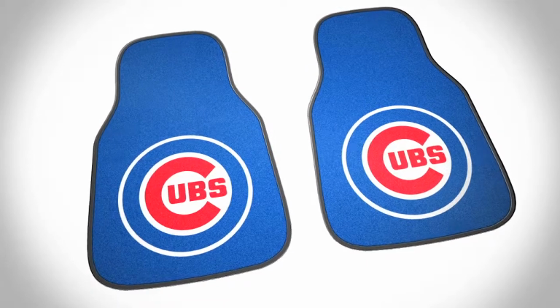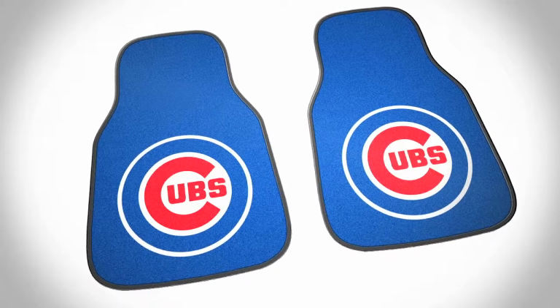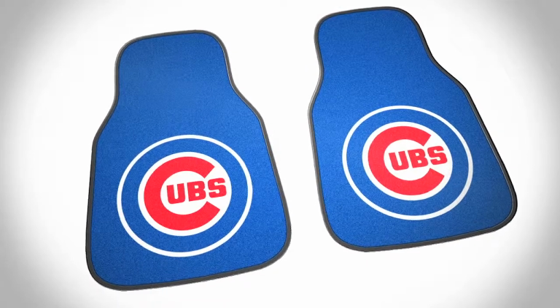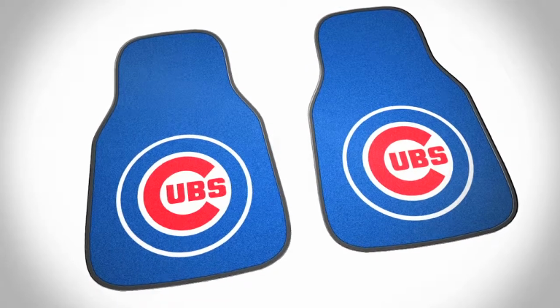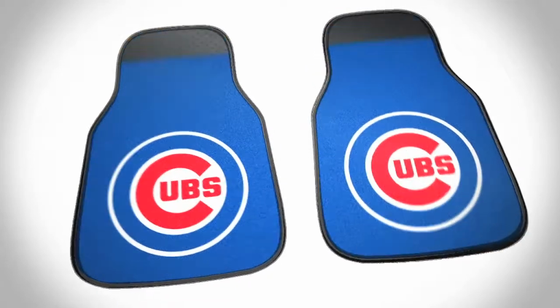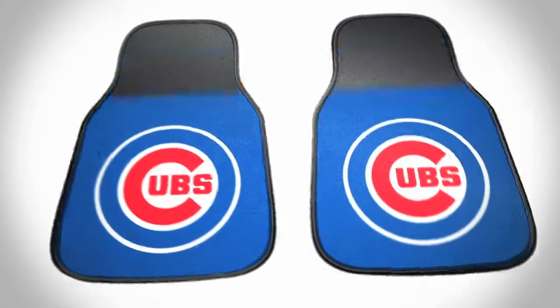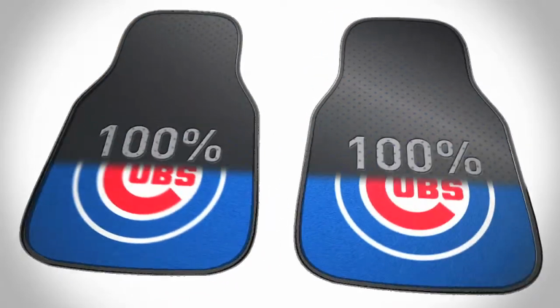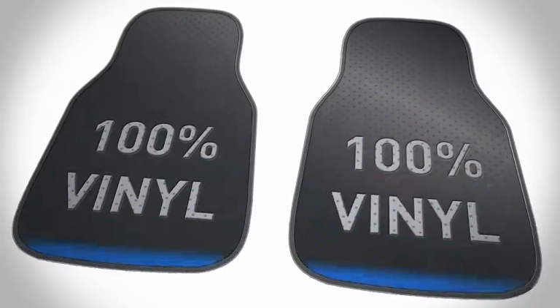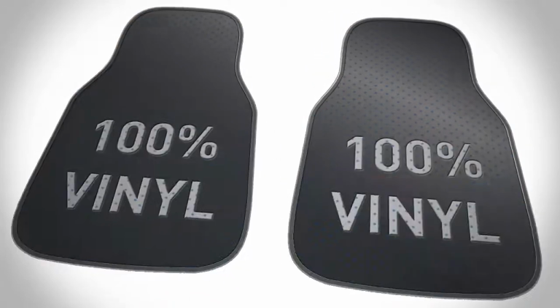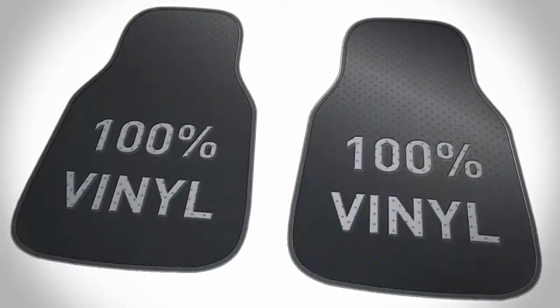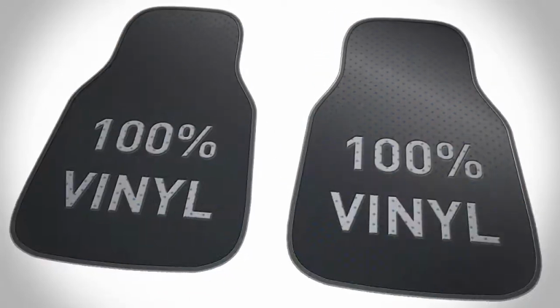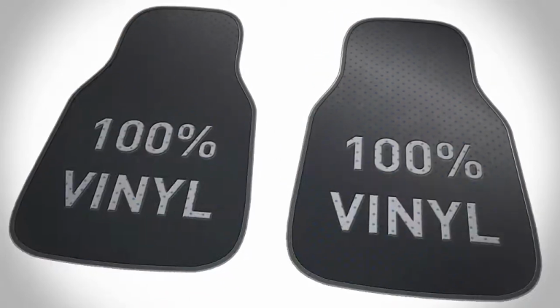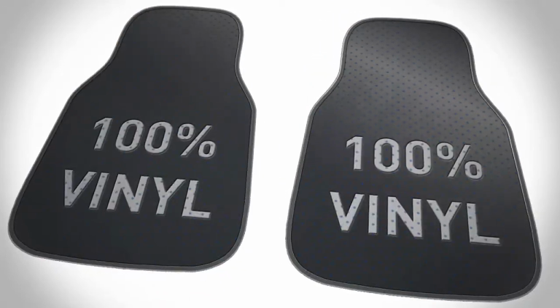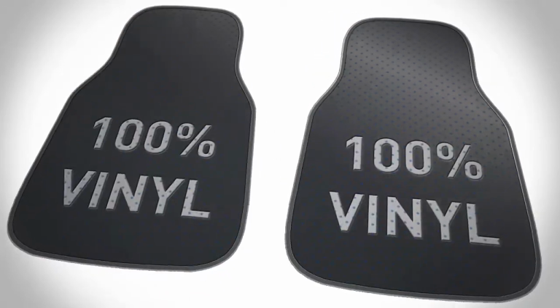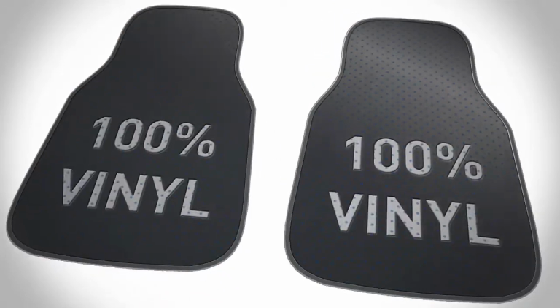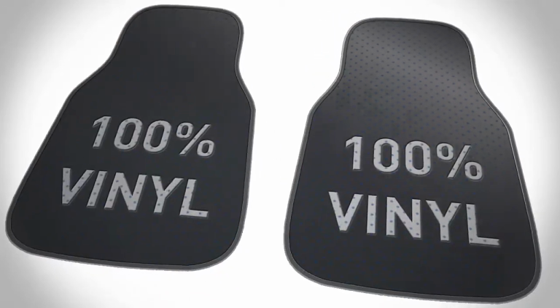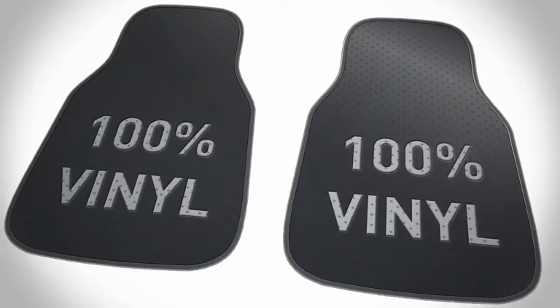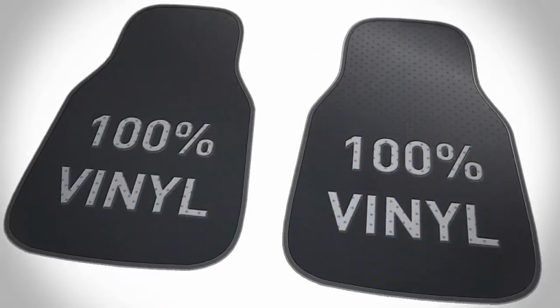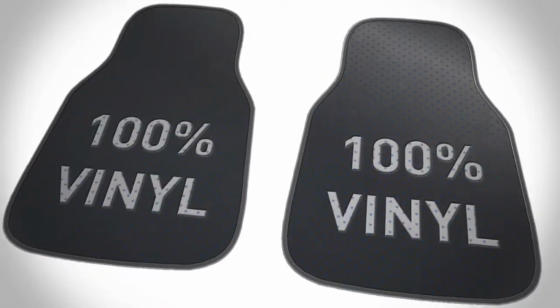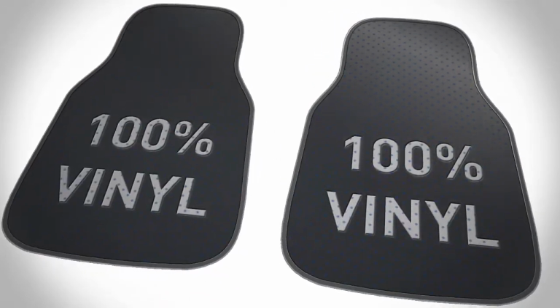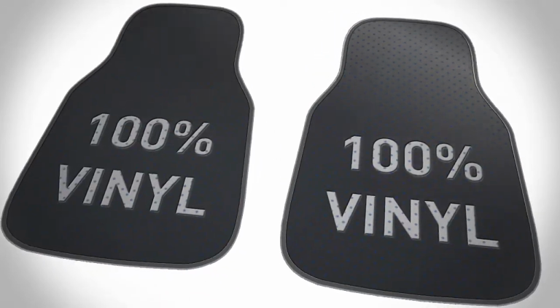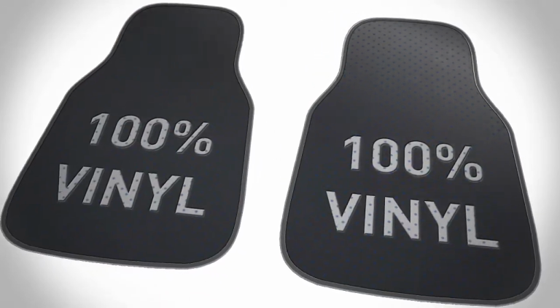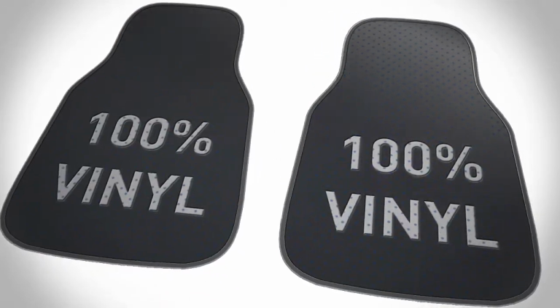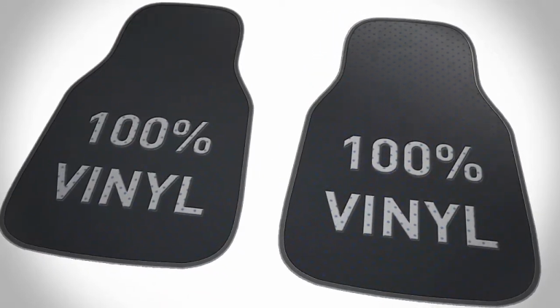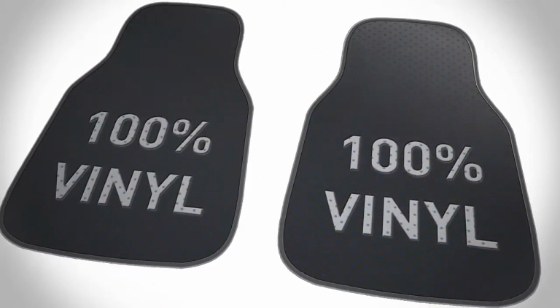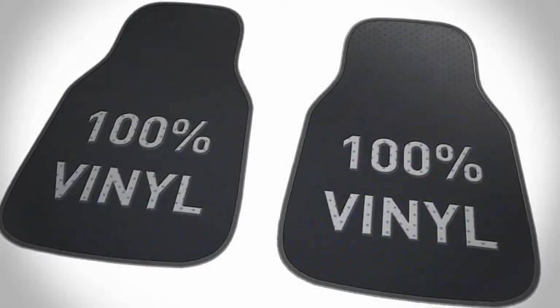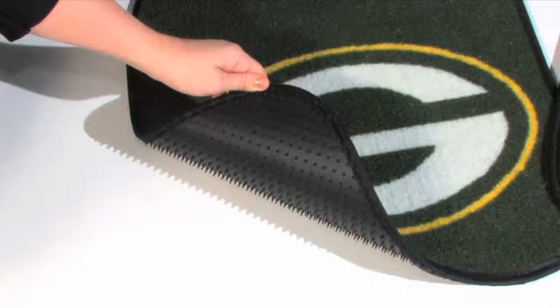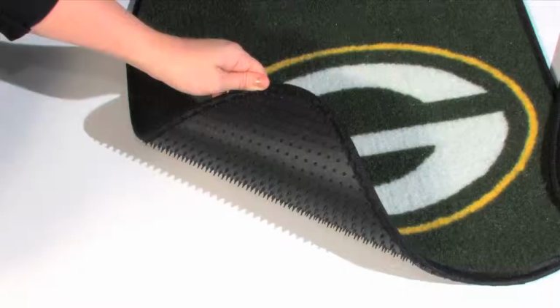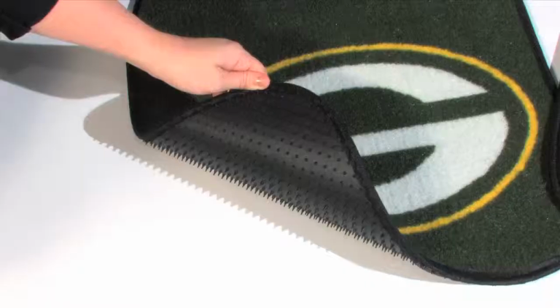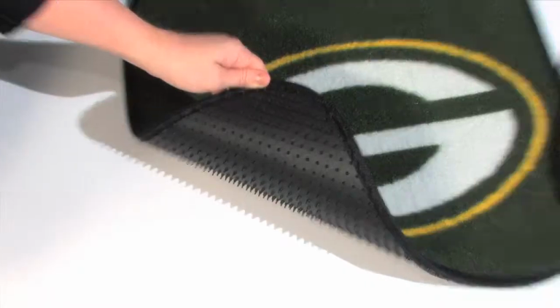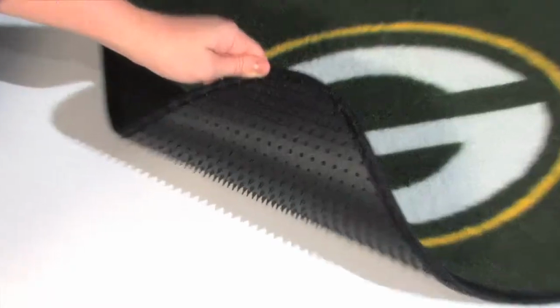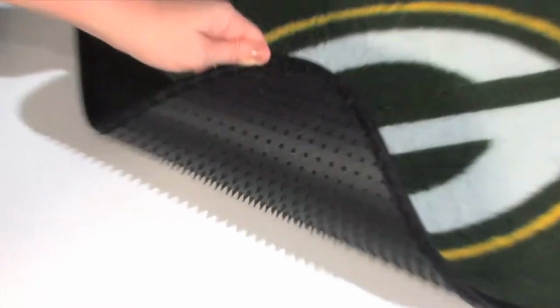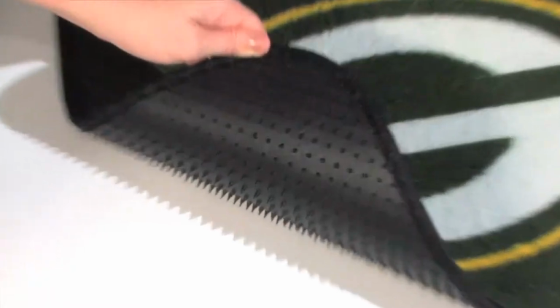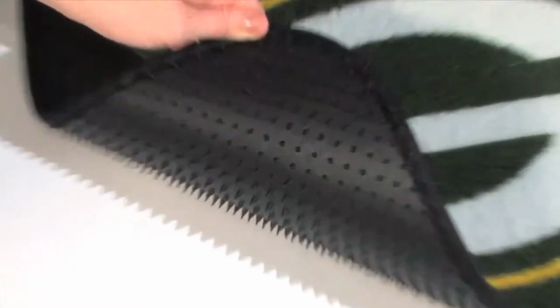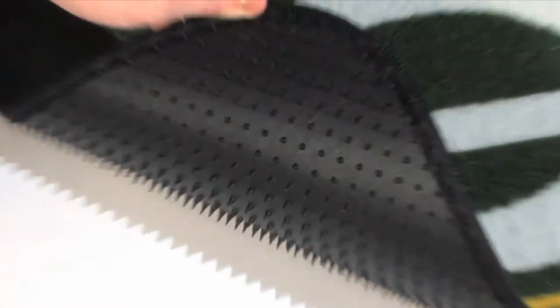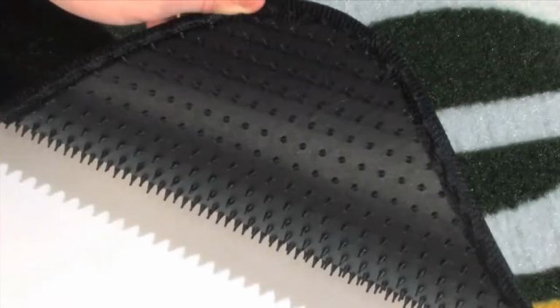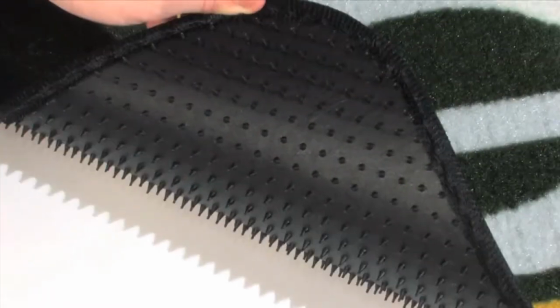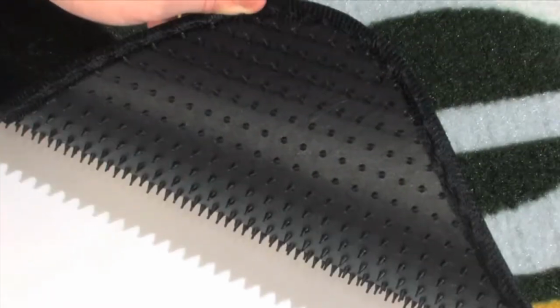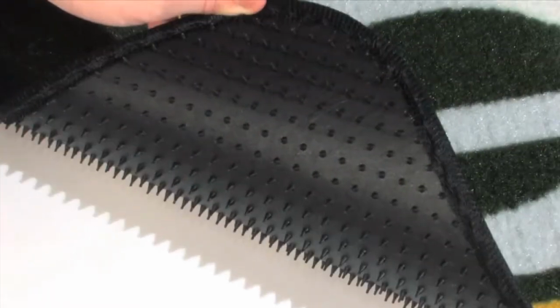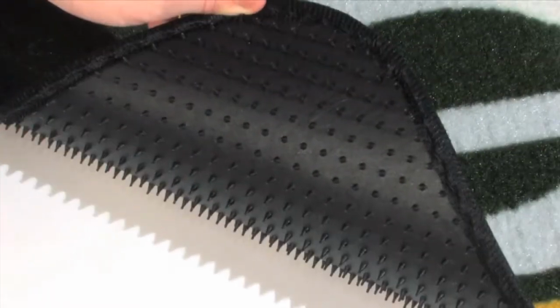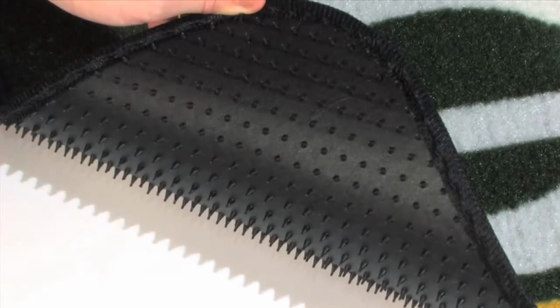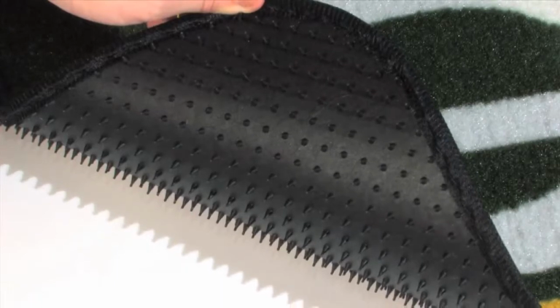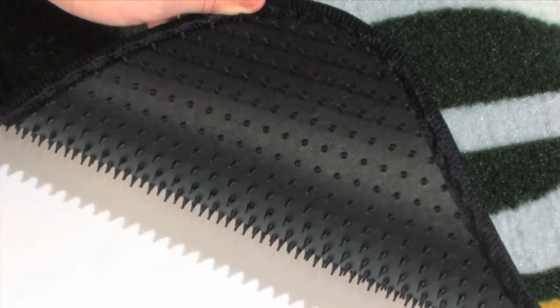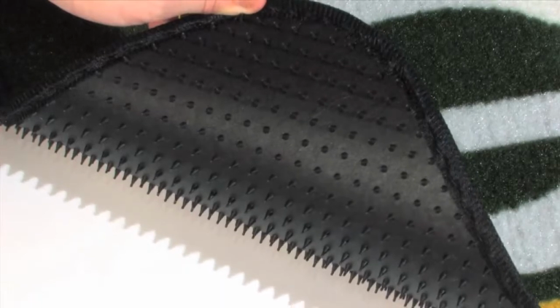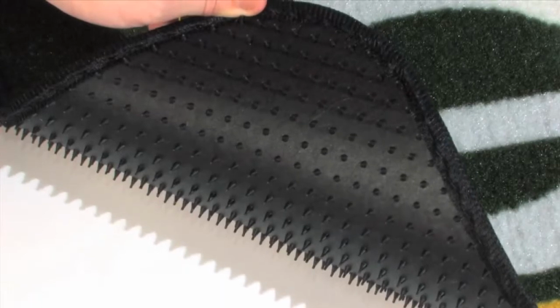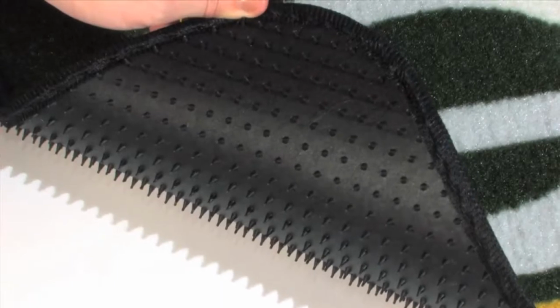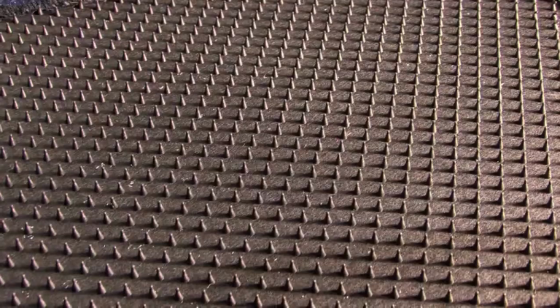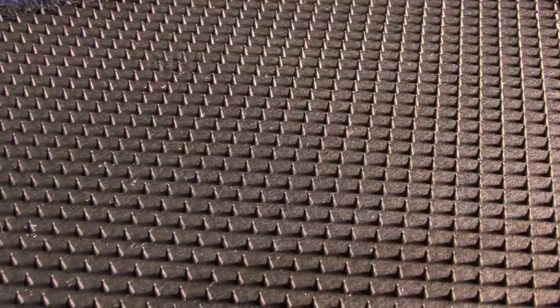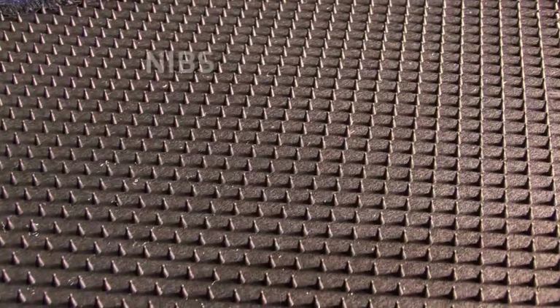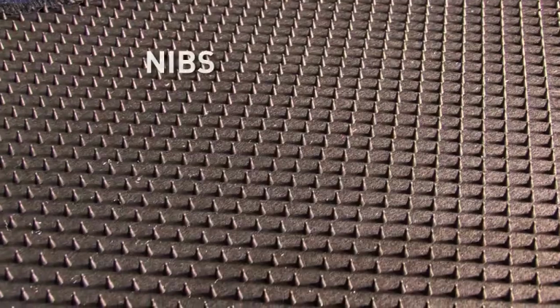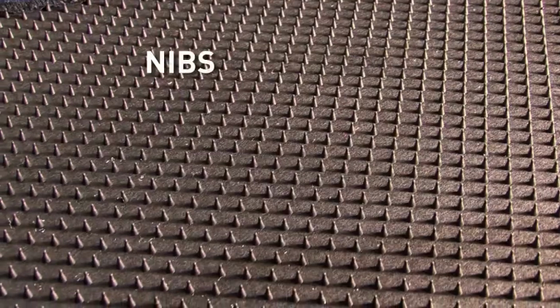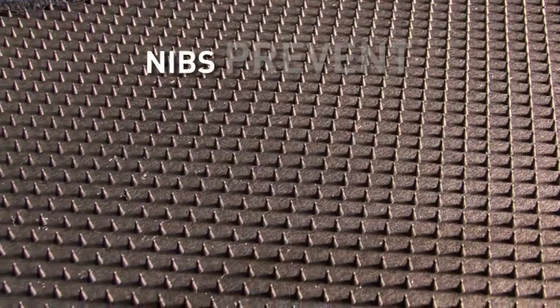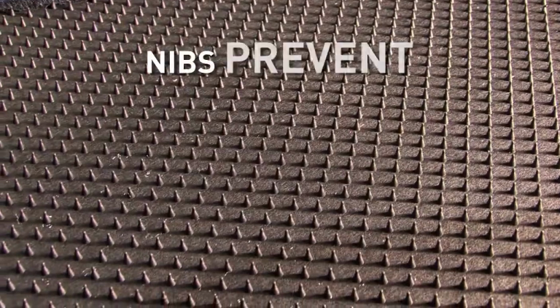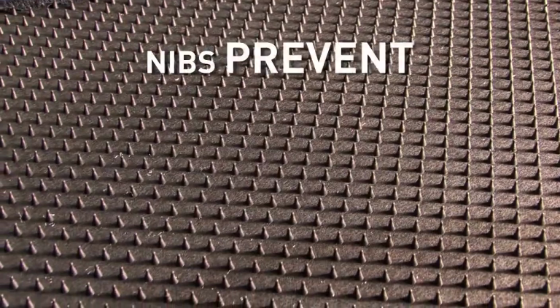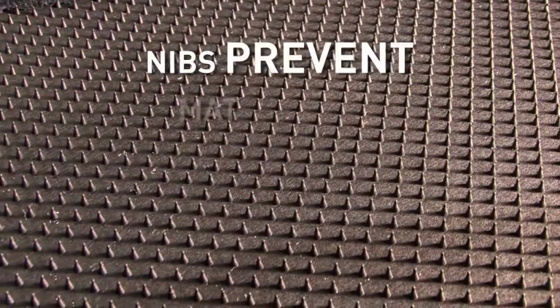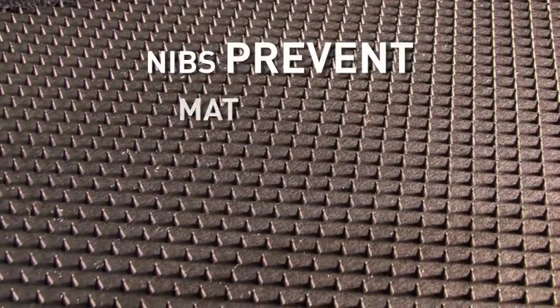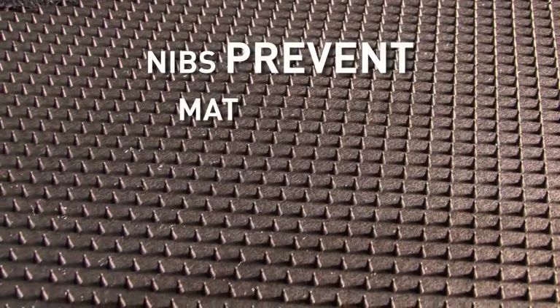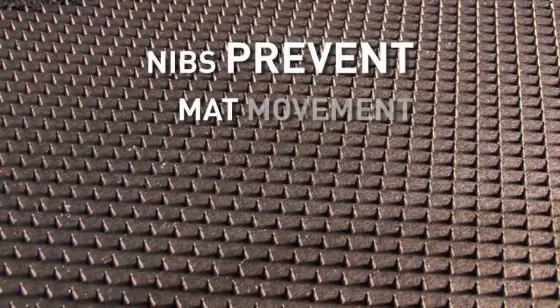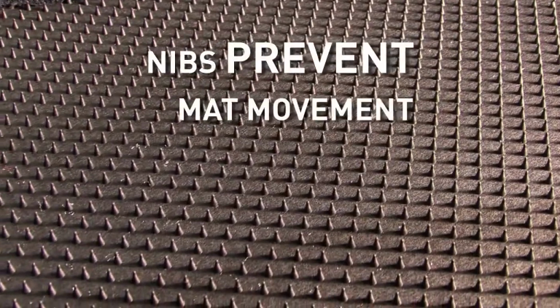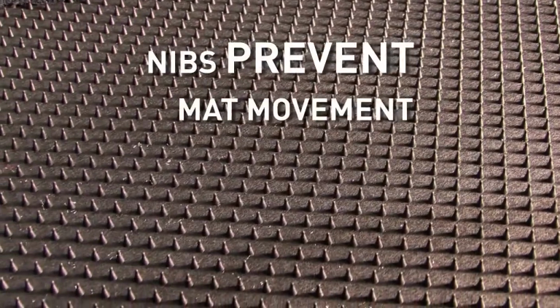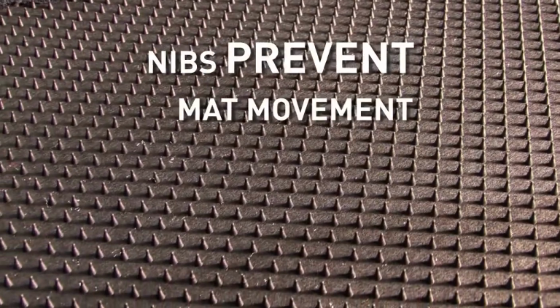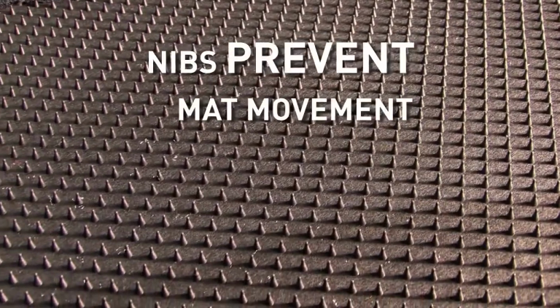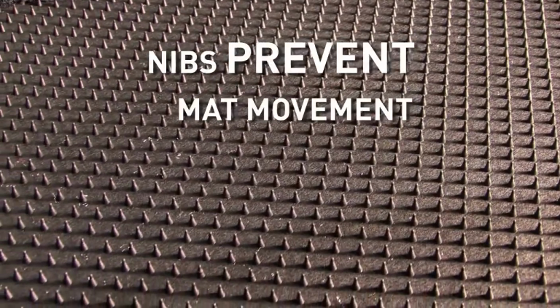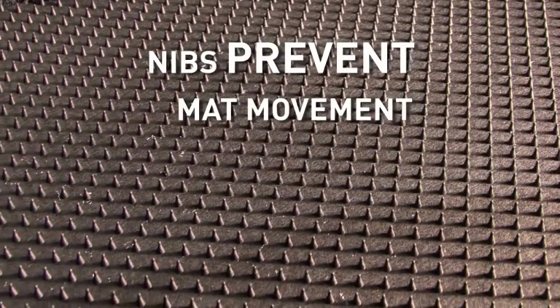Heavy-duty vinyl backing is non-skid. Nibs keep your mat in place, preventing dangerous mat movement while driving.